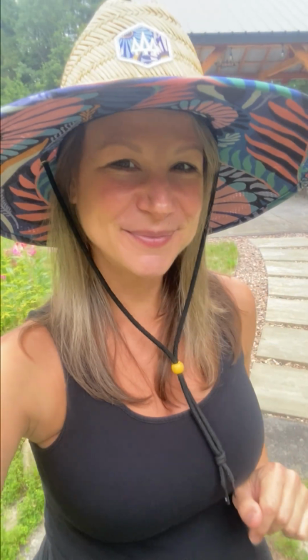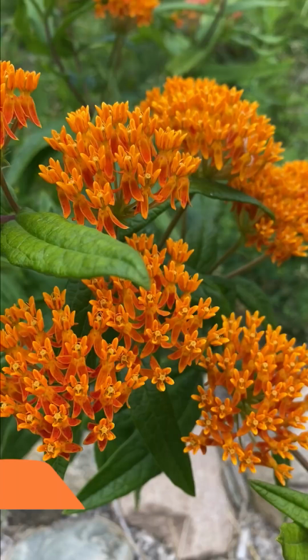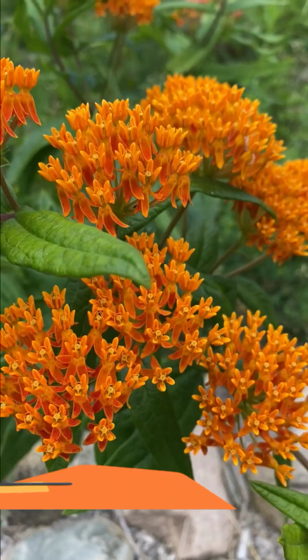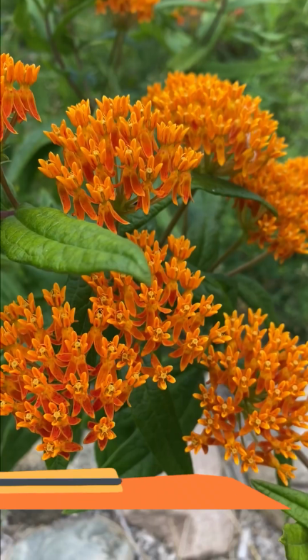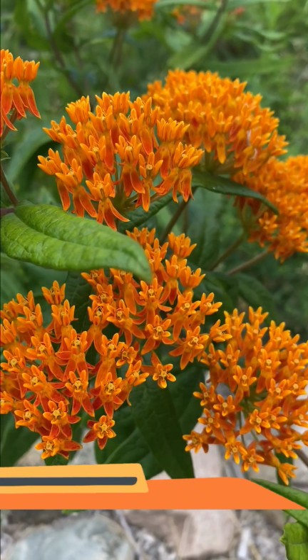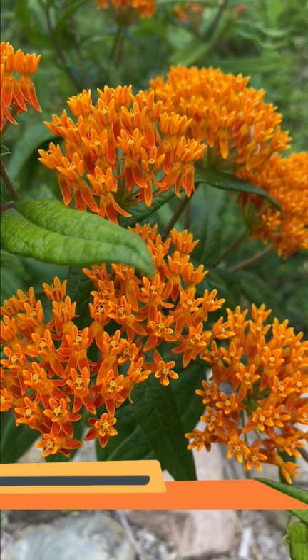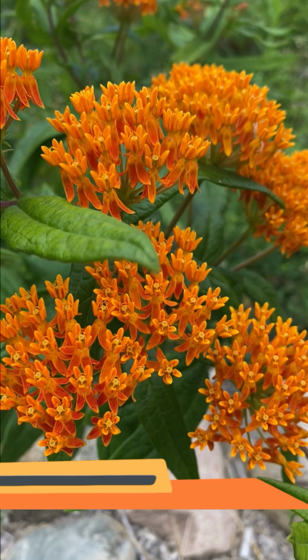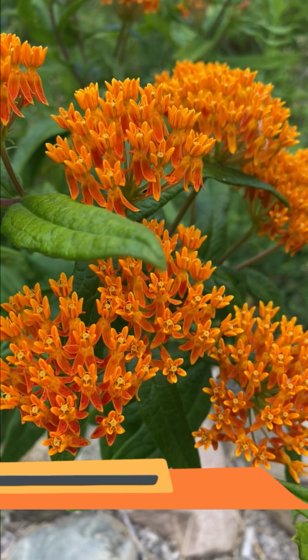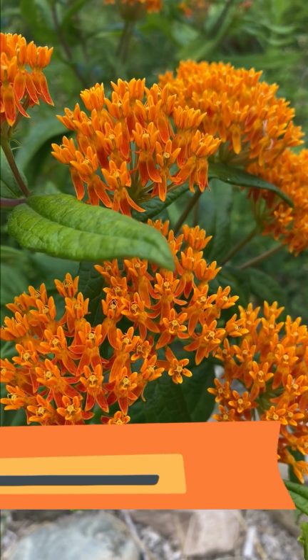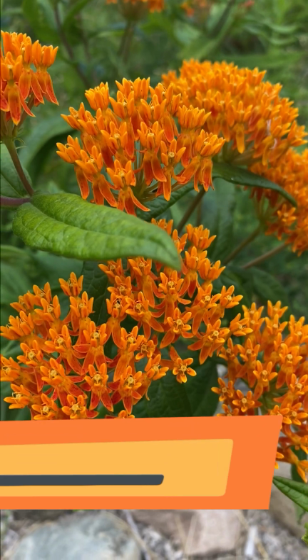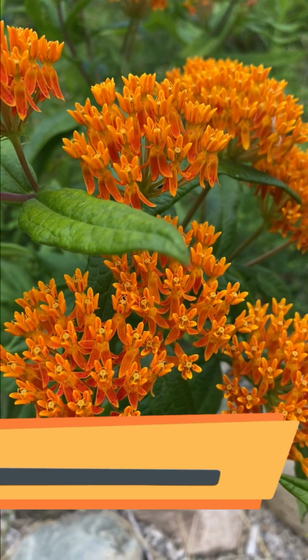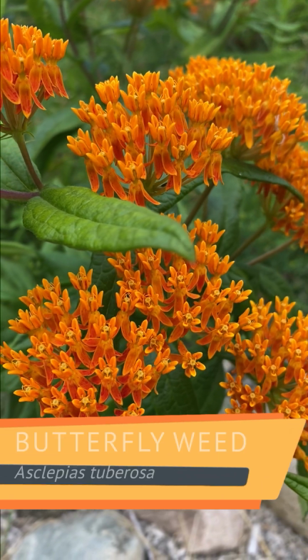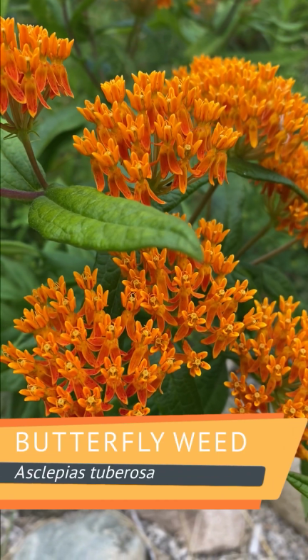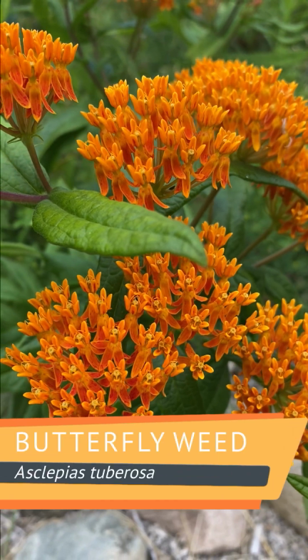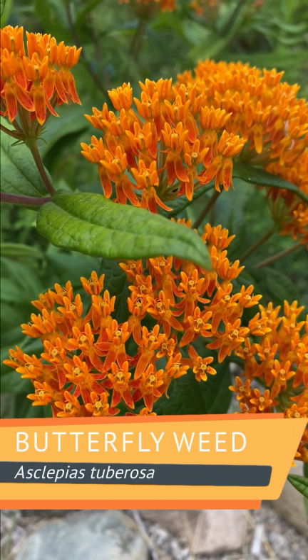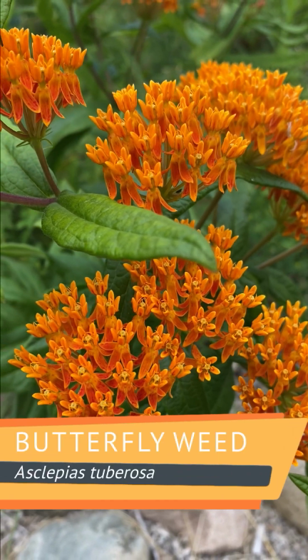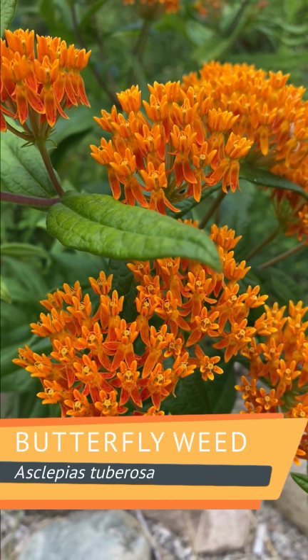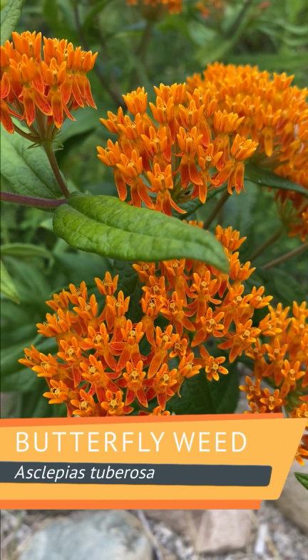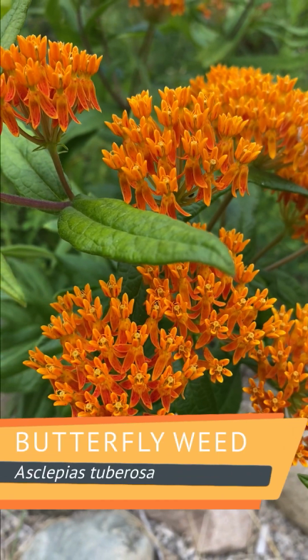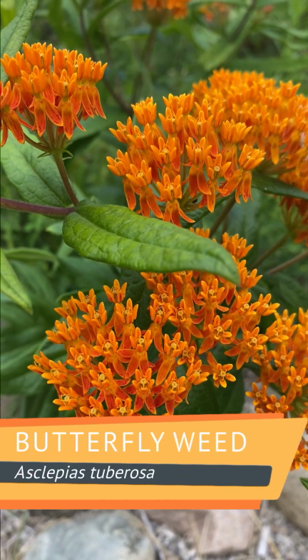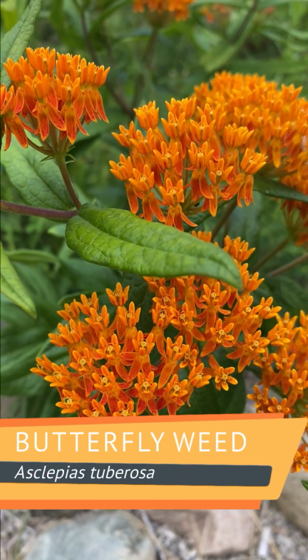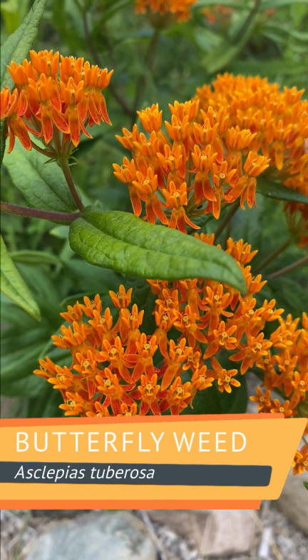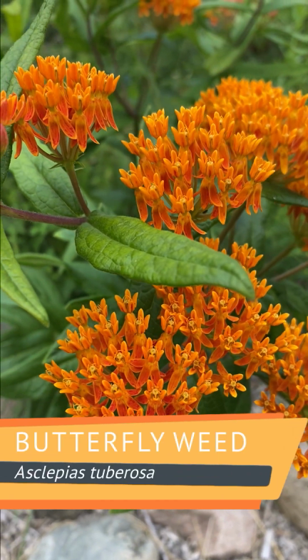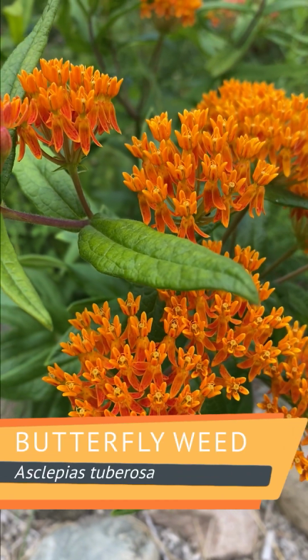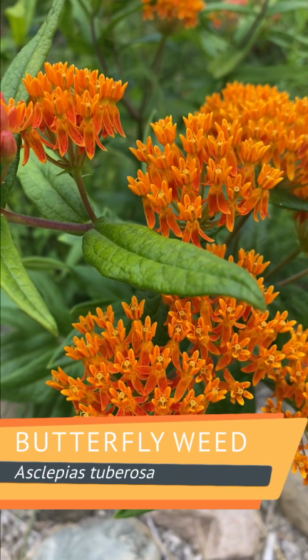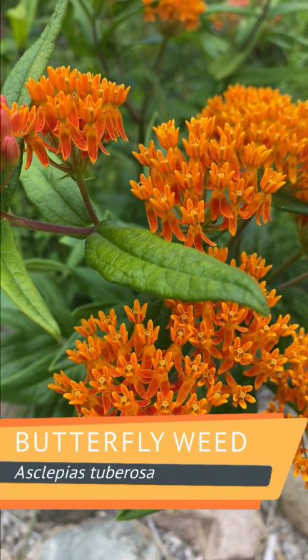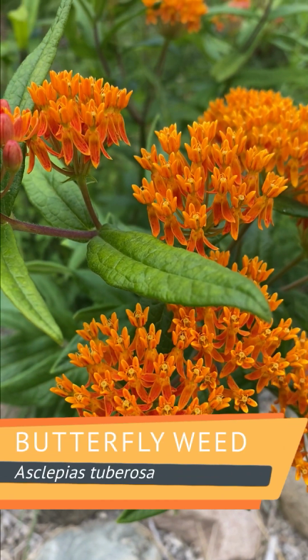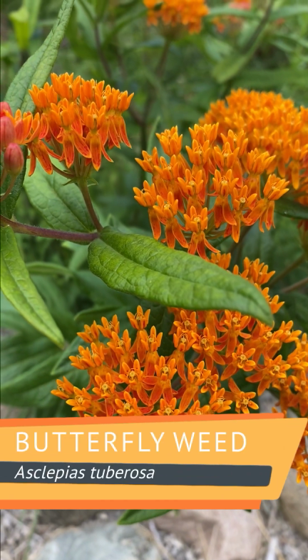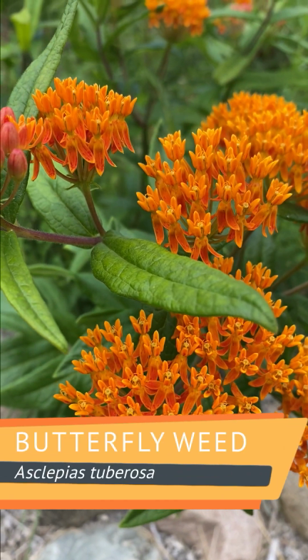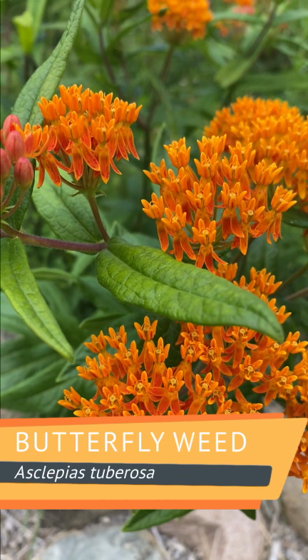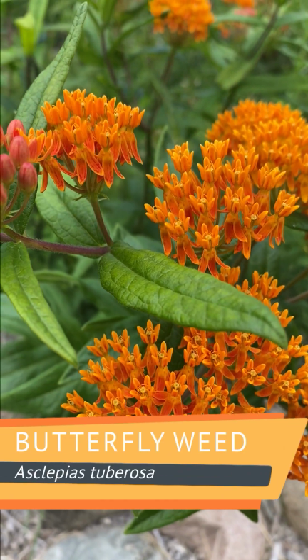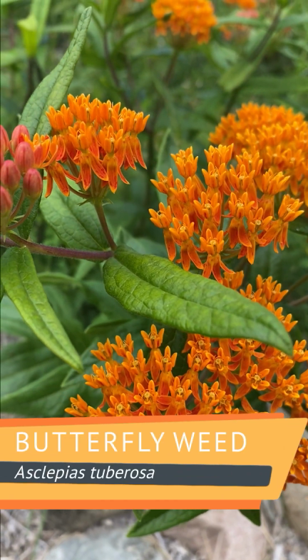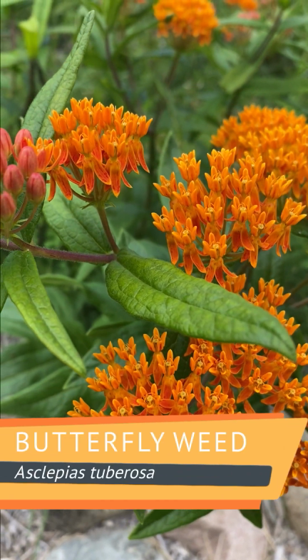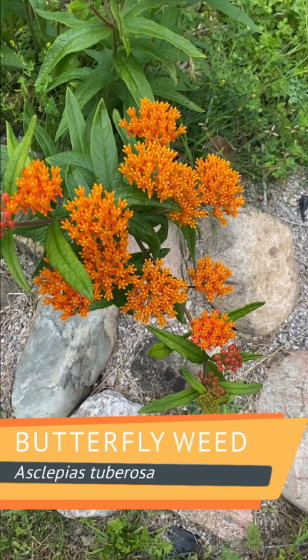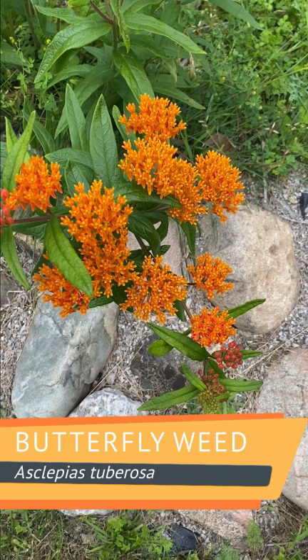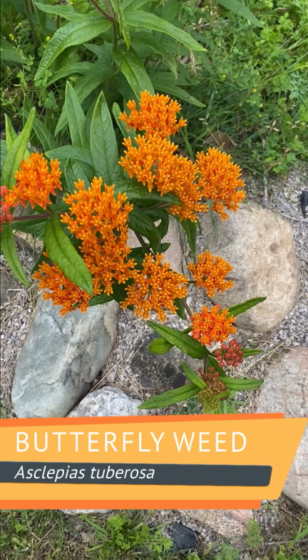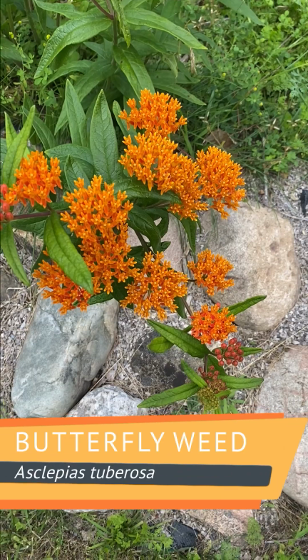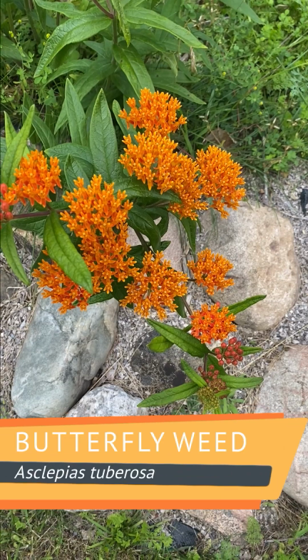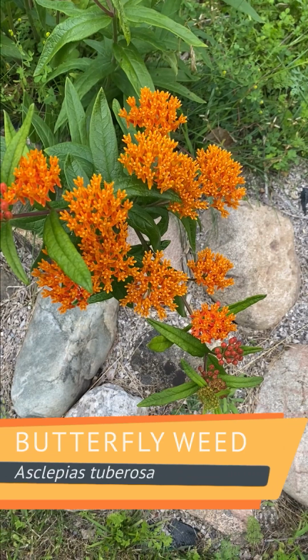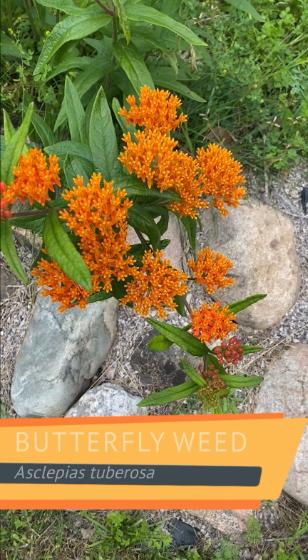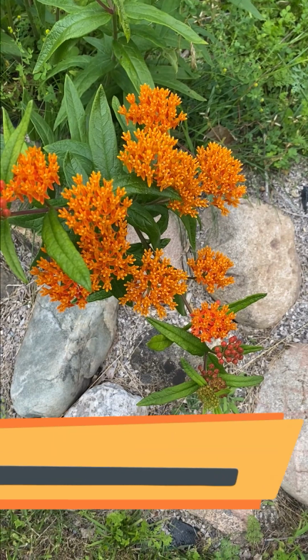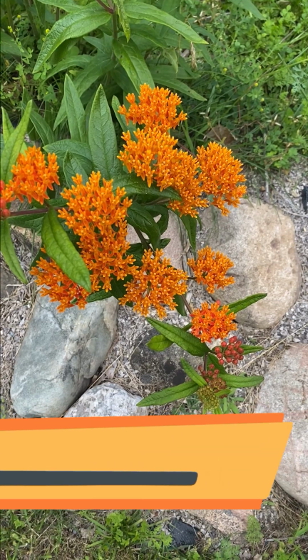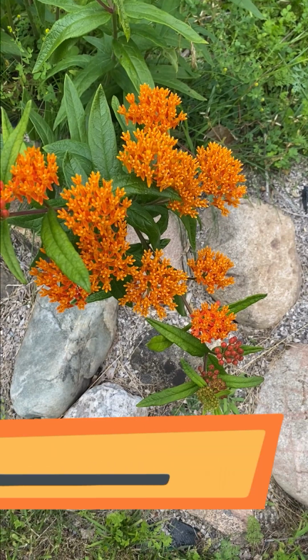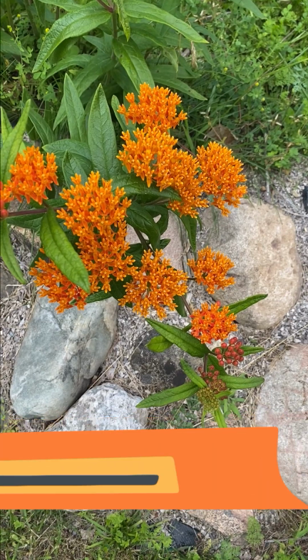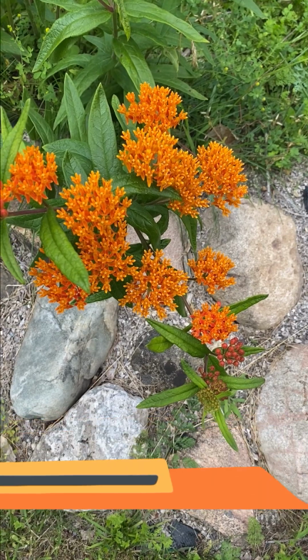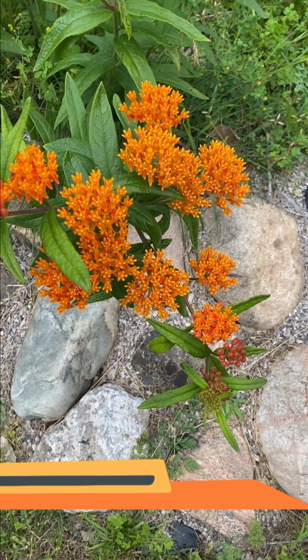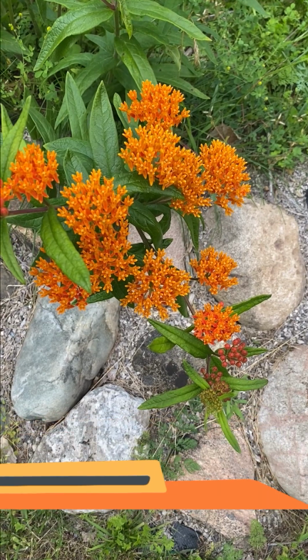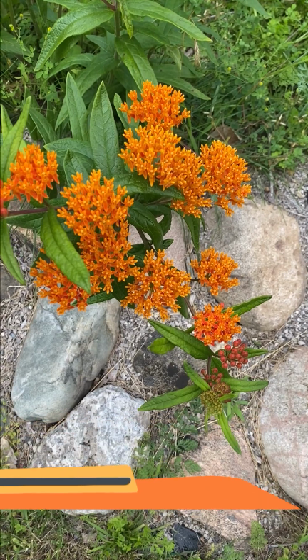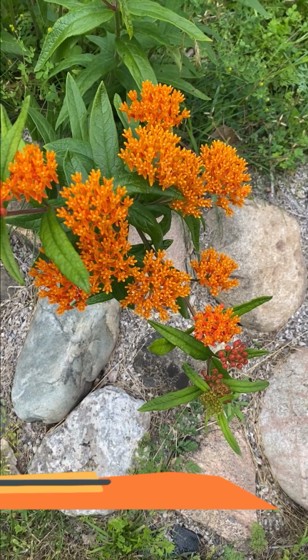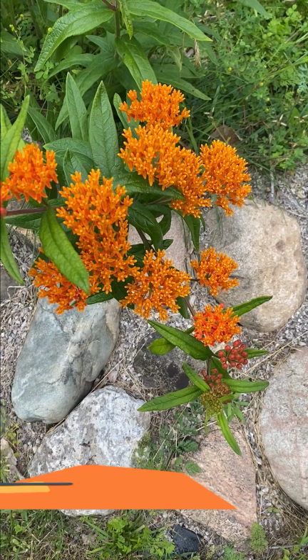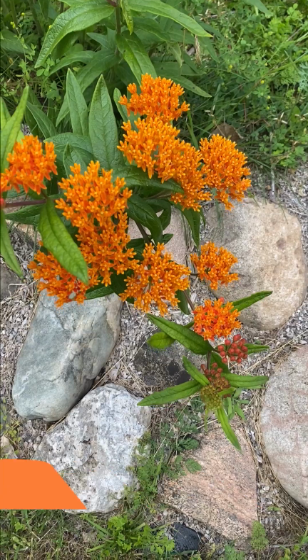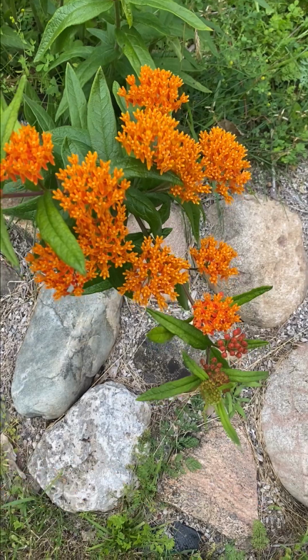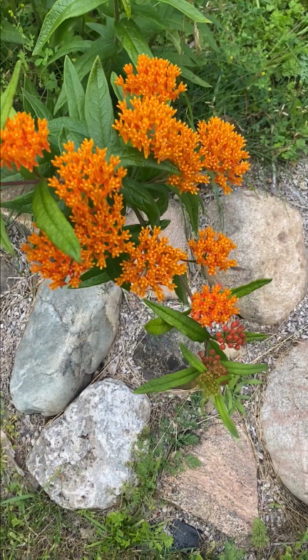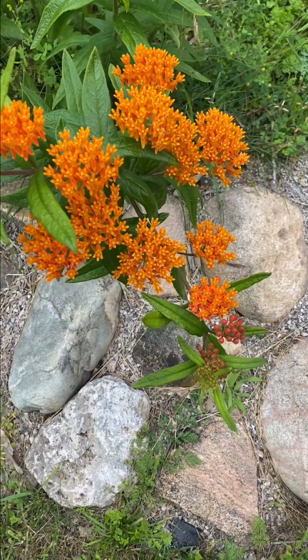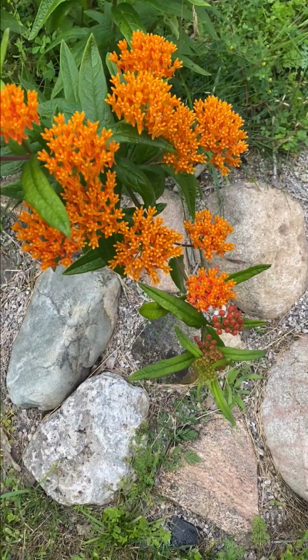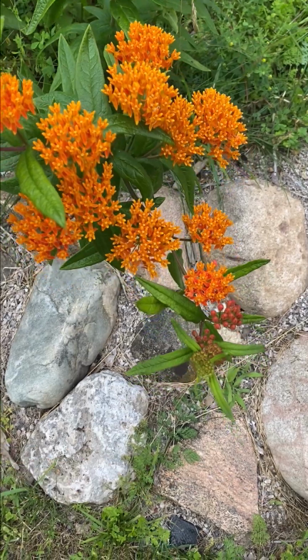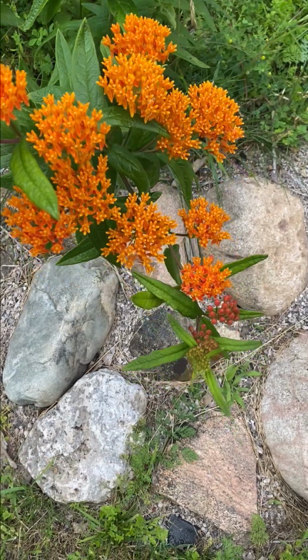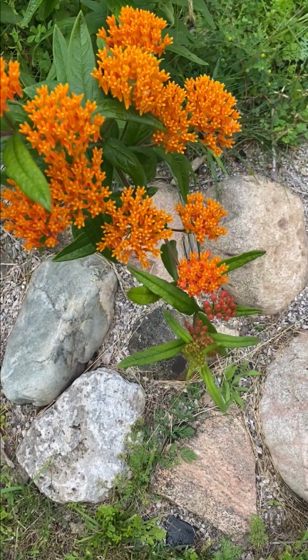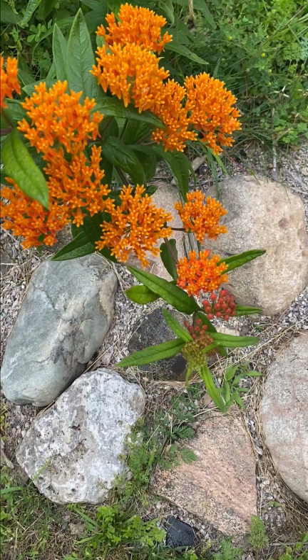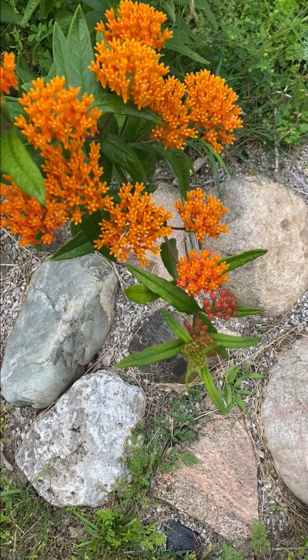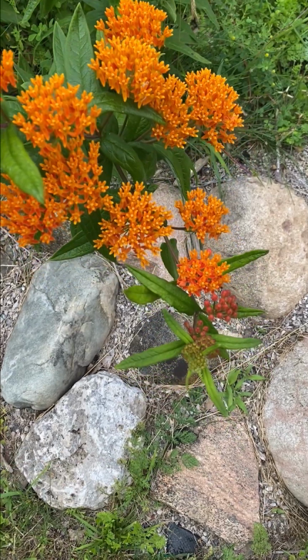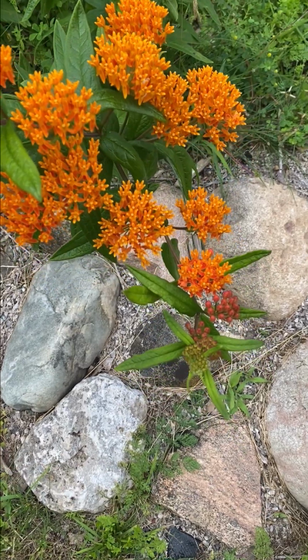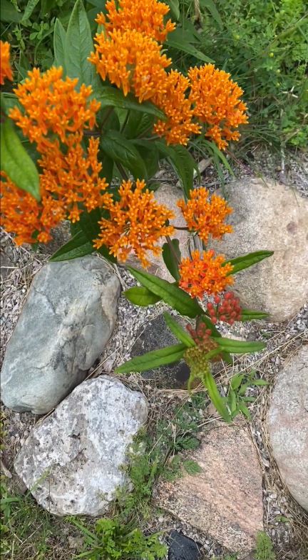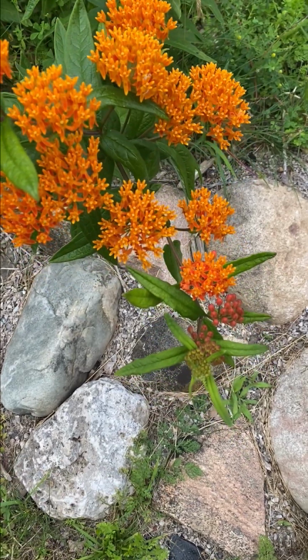Butterfly weed bursts into bloom in early summer, giving monarch butterflies a vital nectar stop and serving as a host plant for their caterpillars.